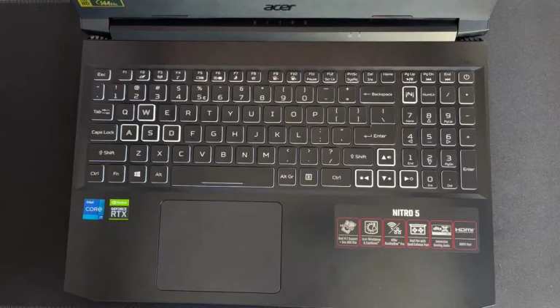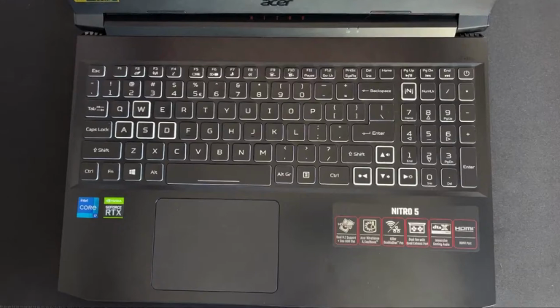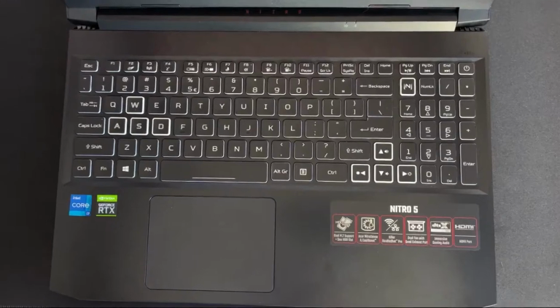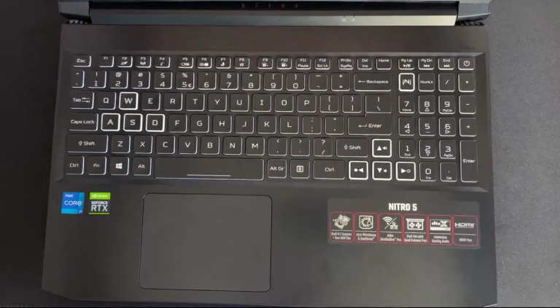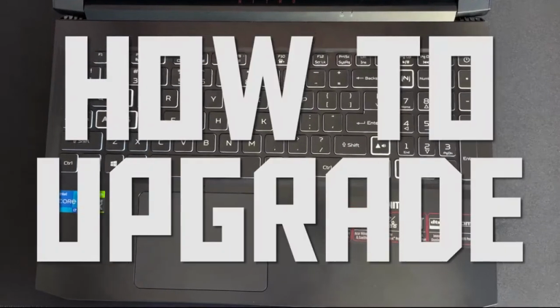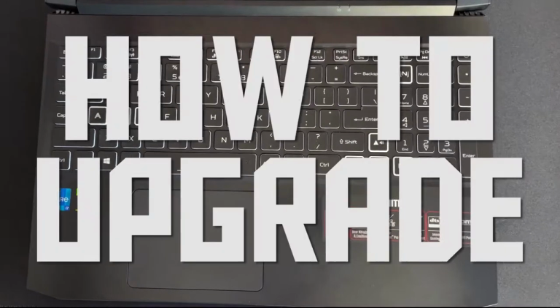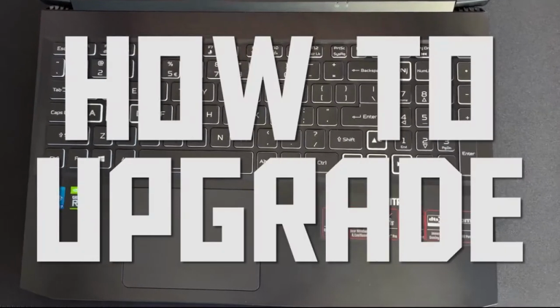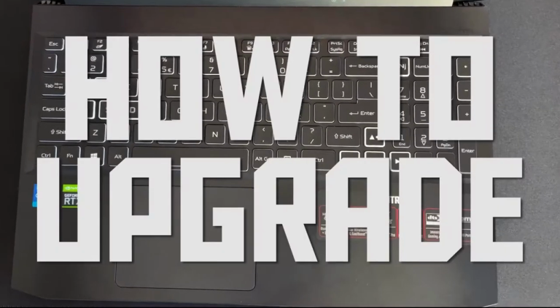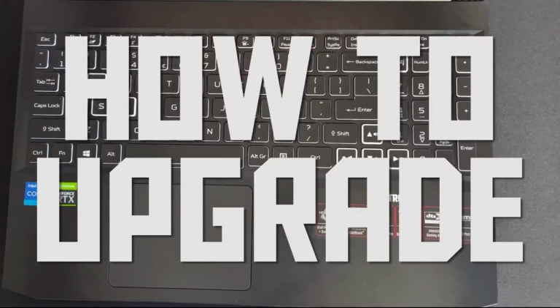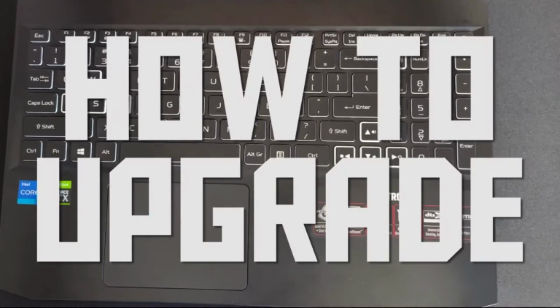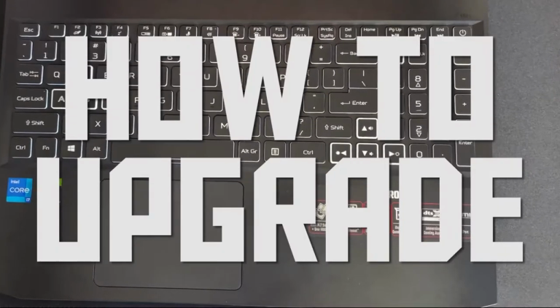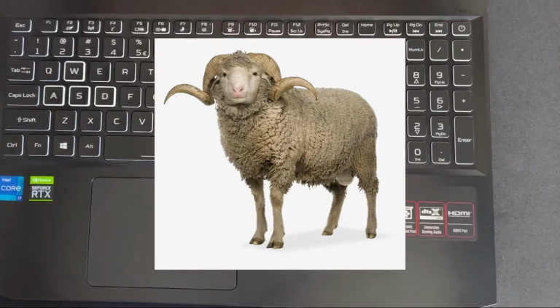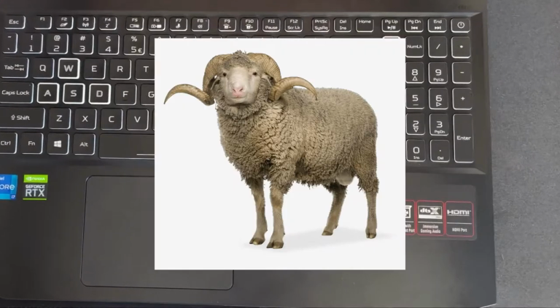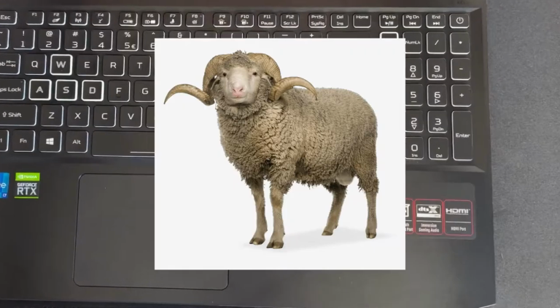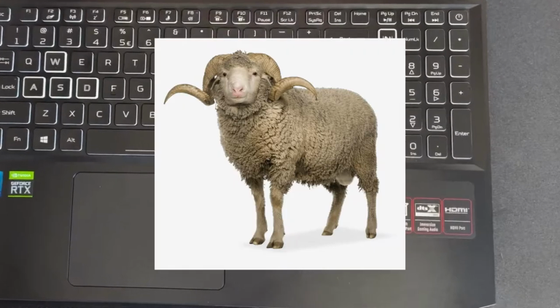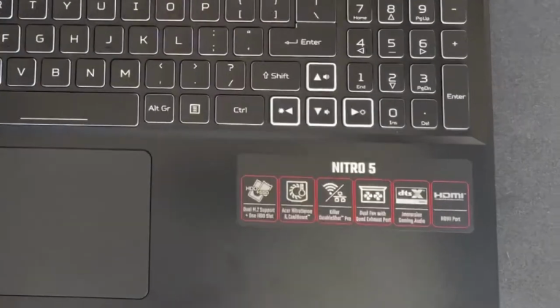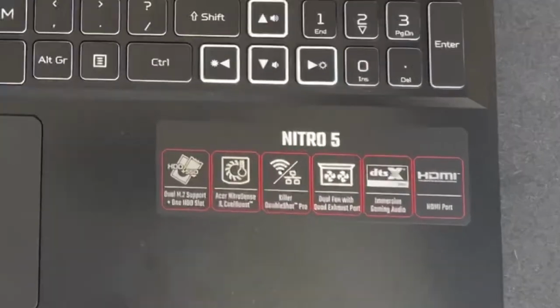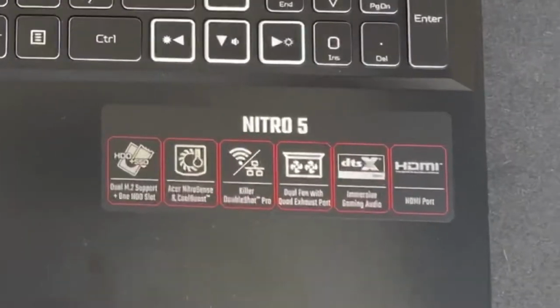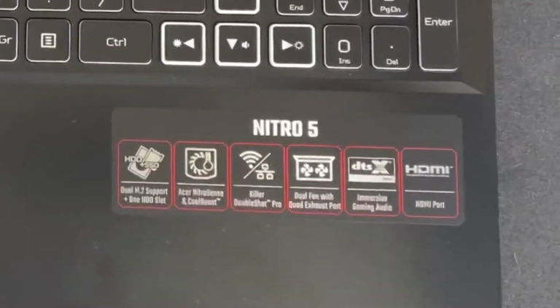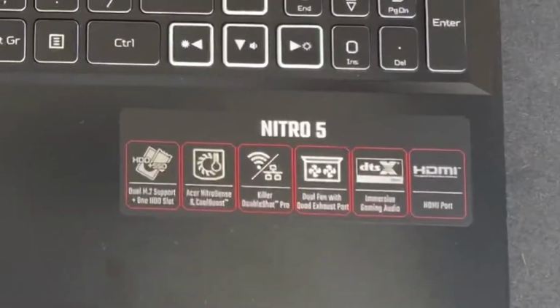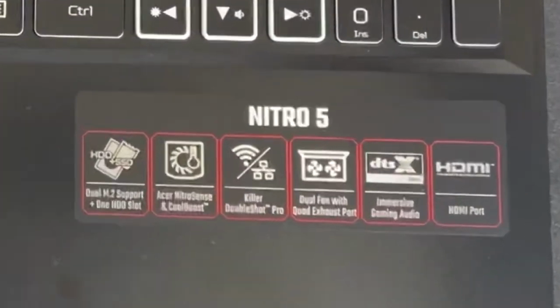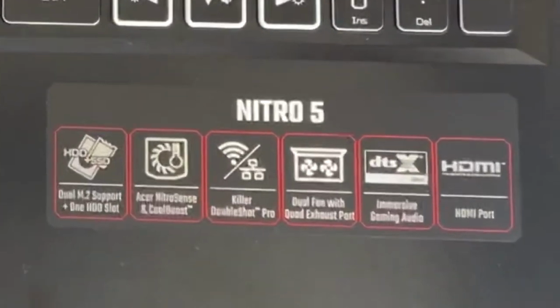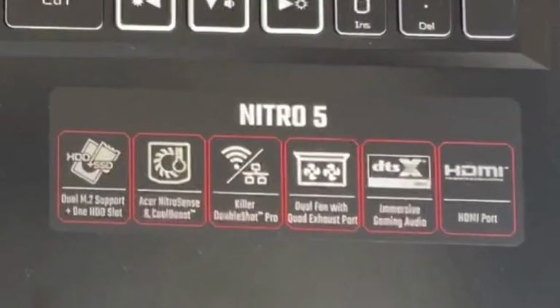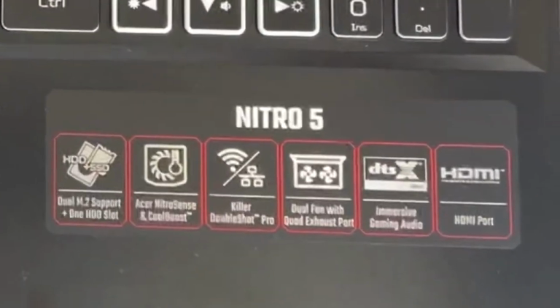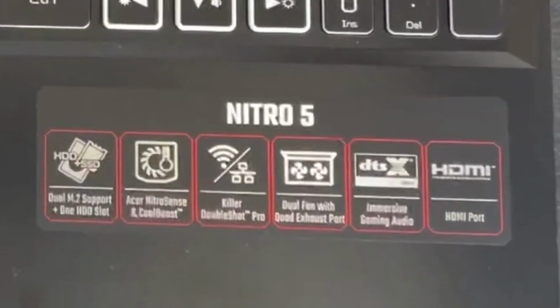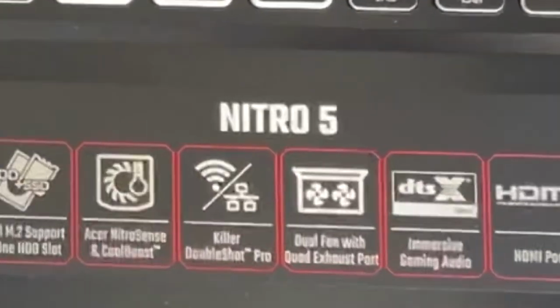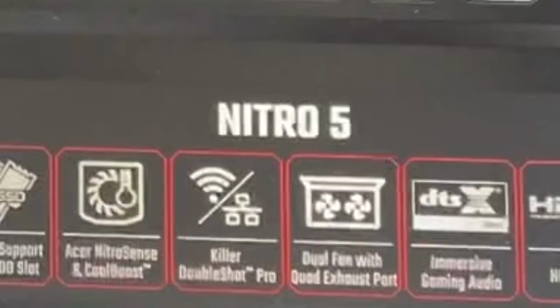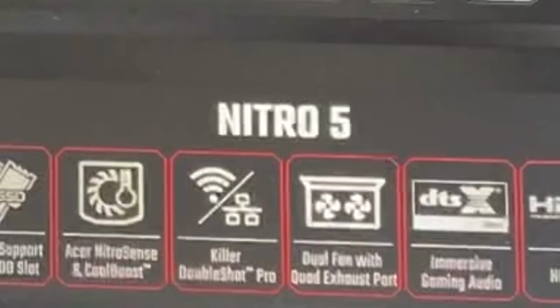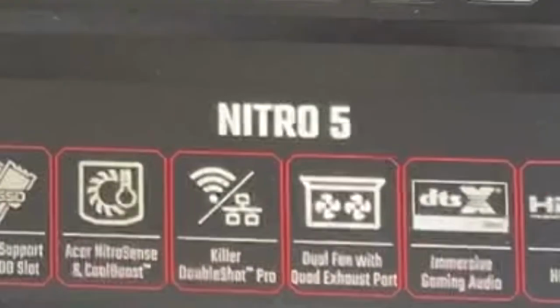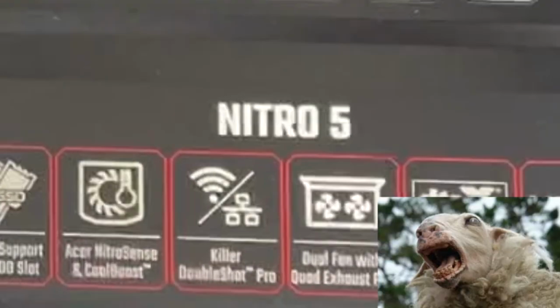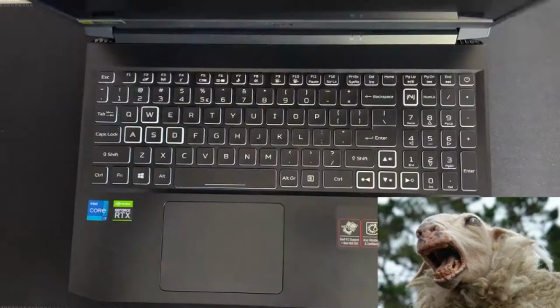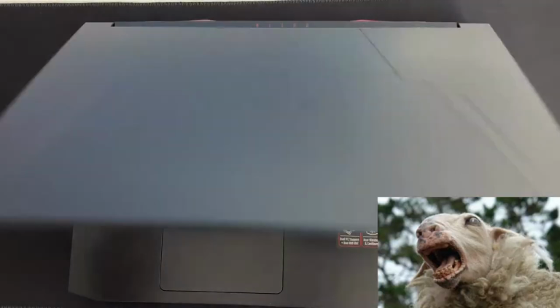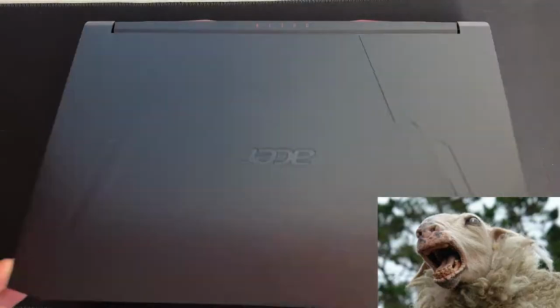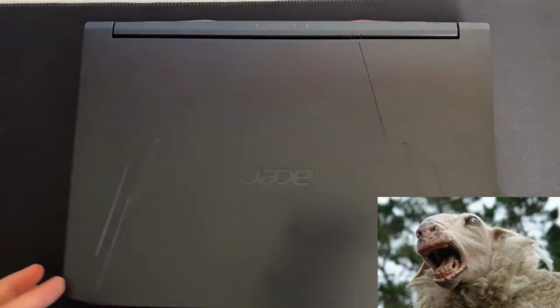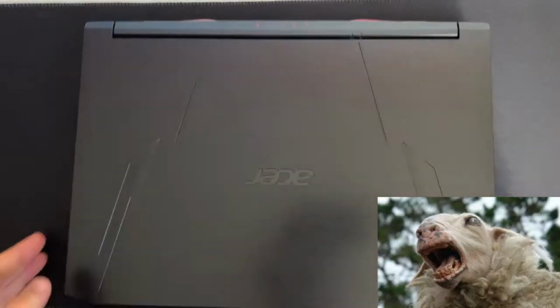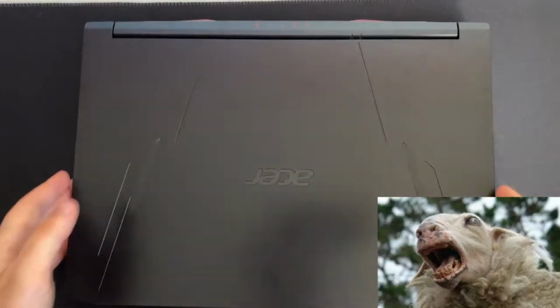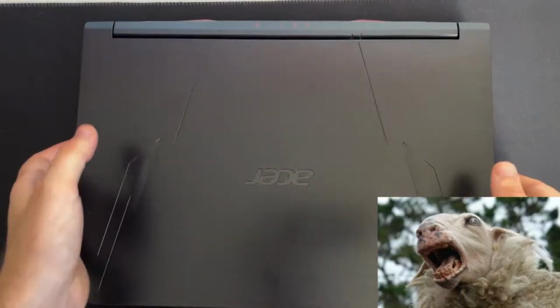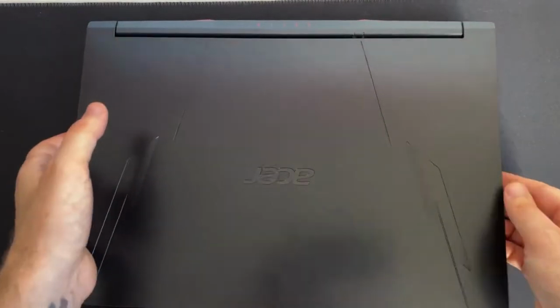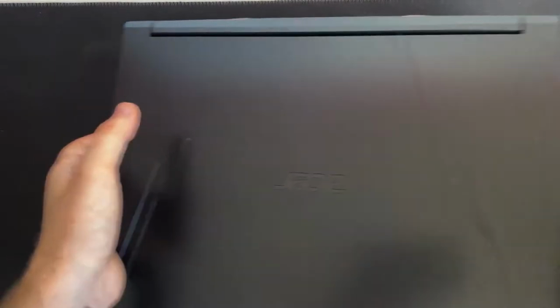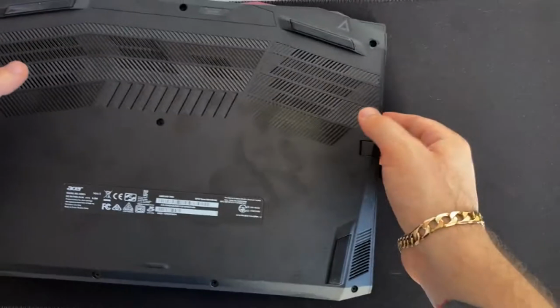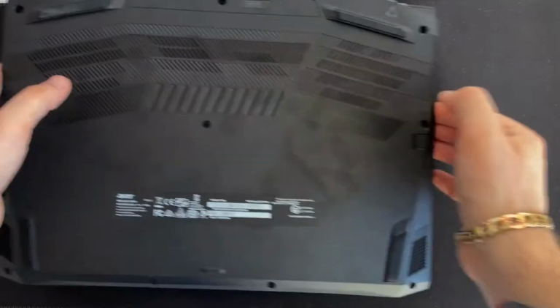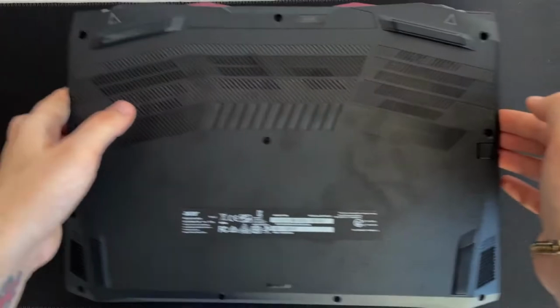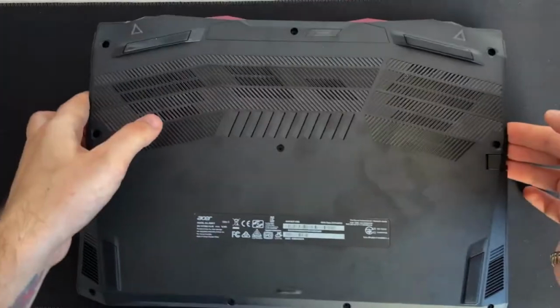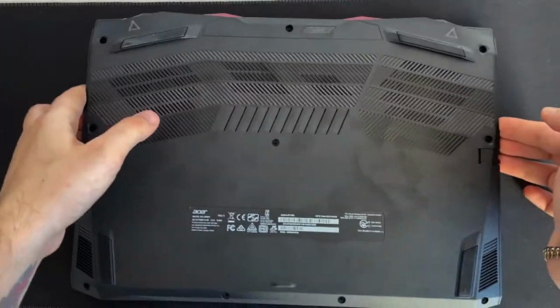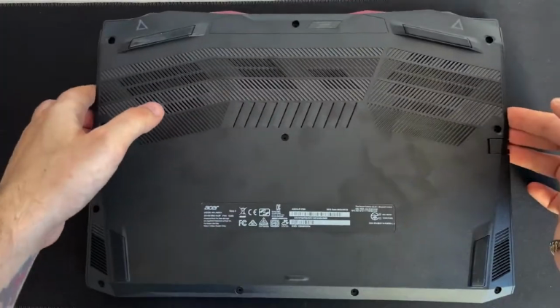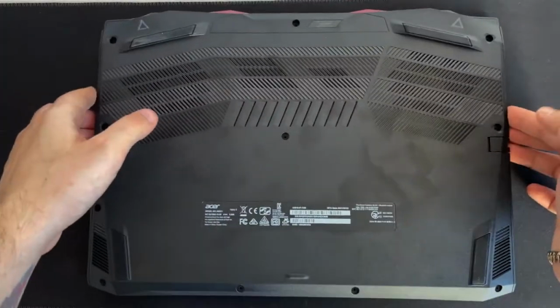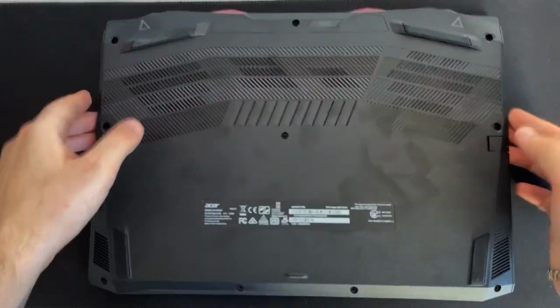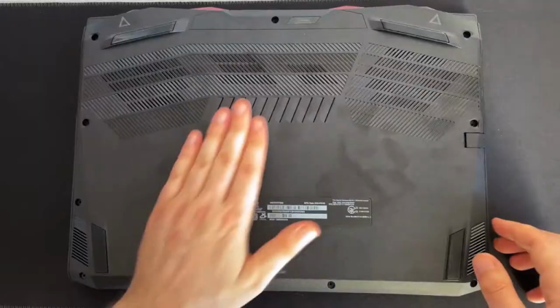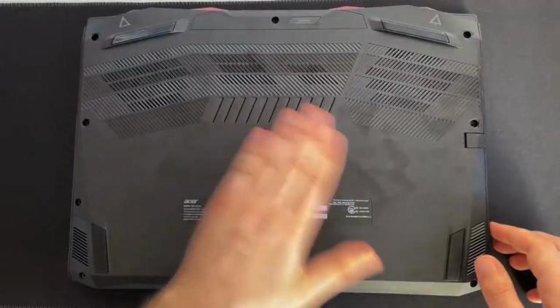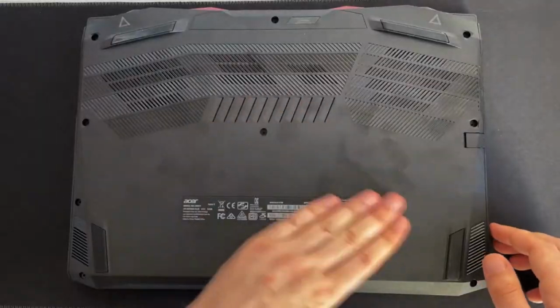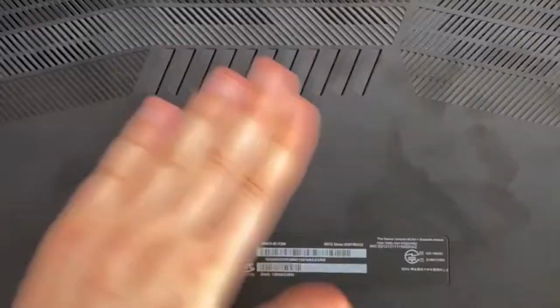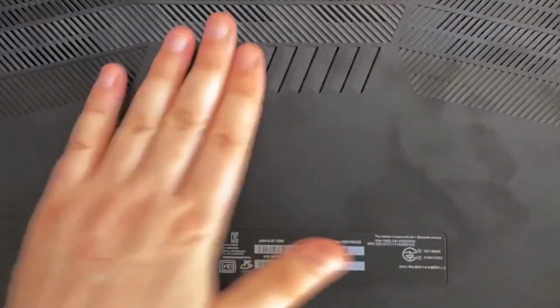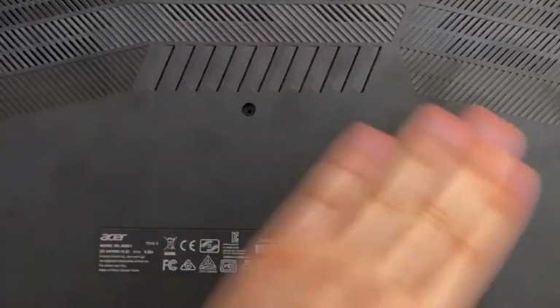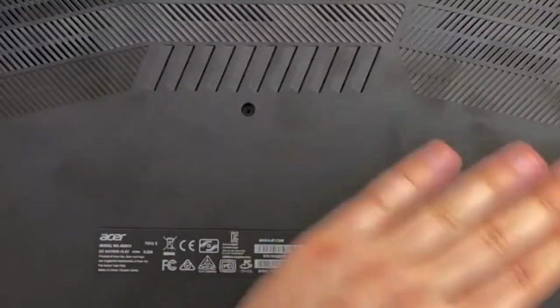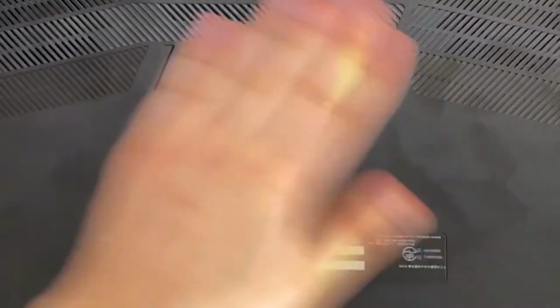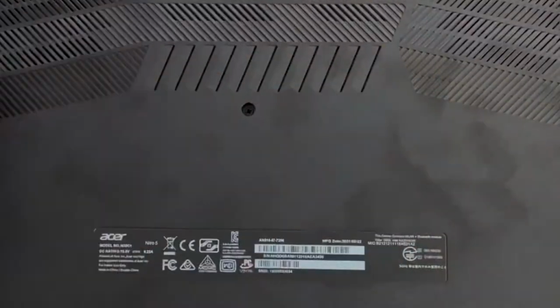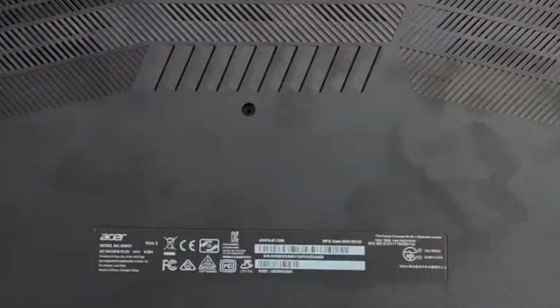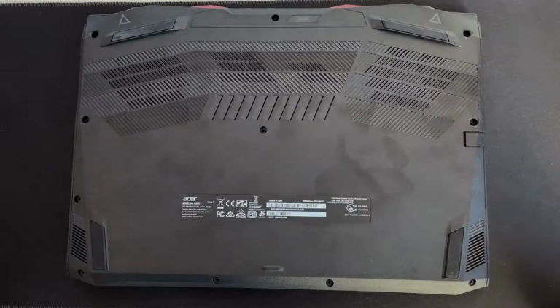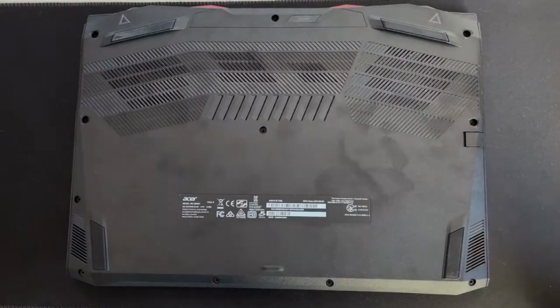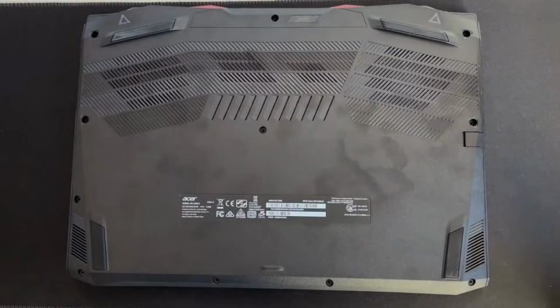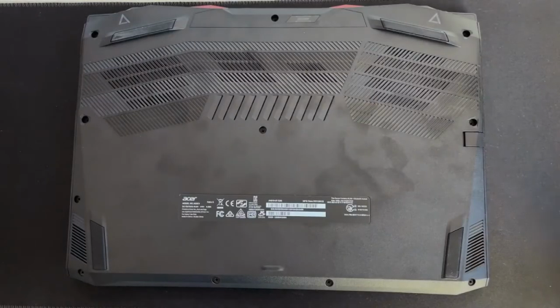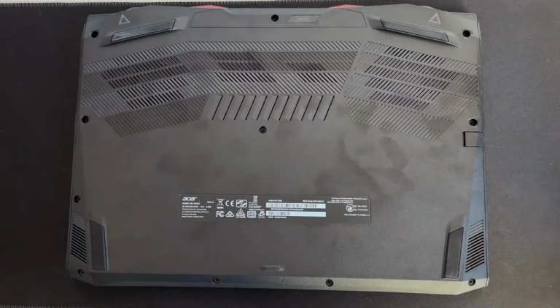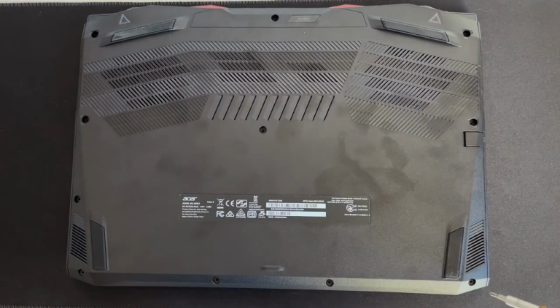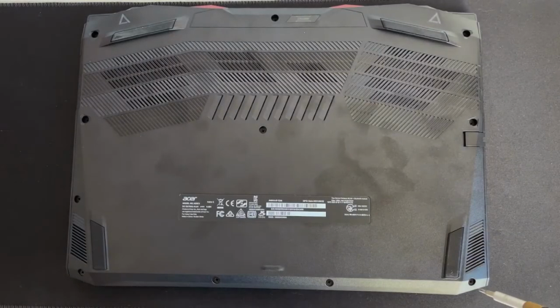This is how to upgrade the RAM on the Acer Nitro 5. This laptop really attracts fingerprints and sh**.